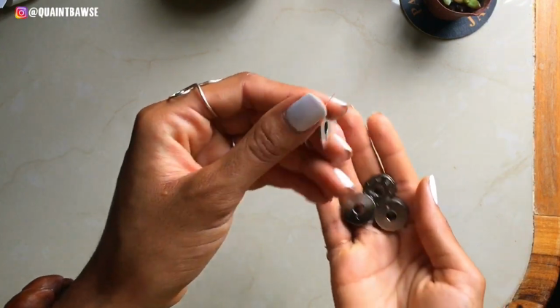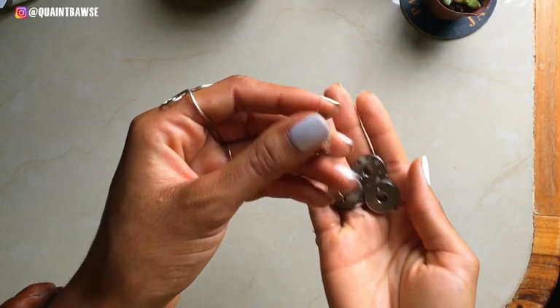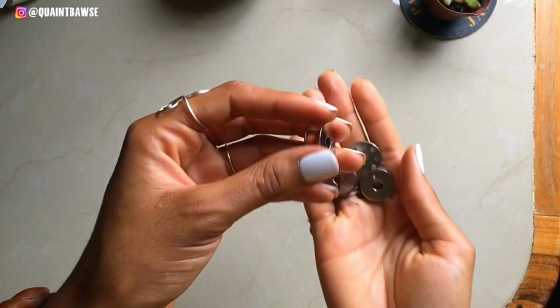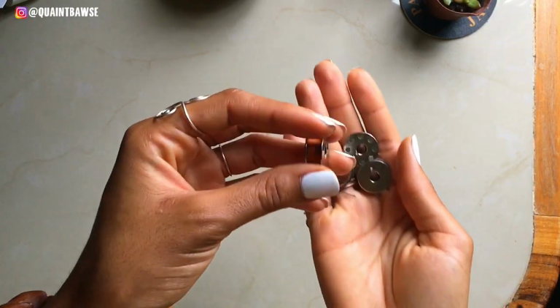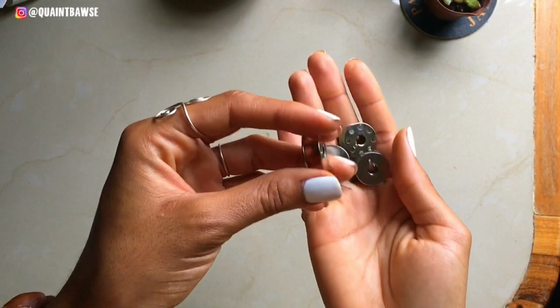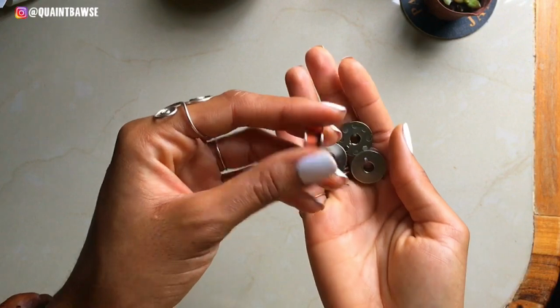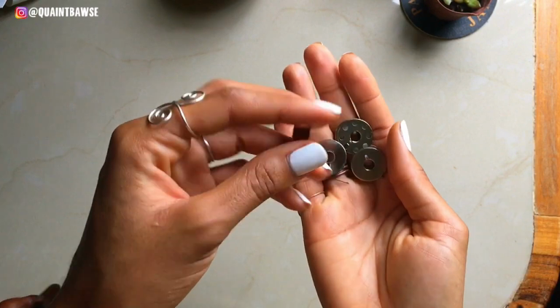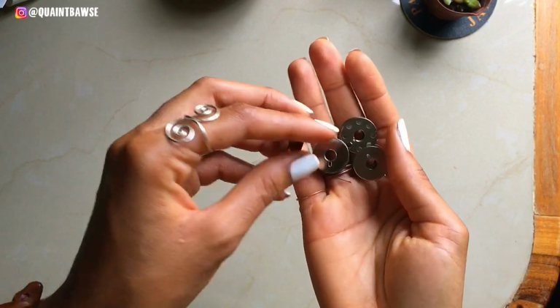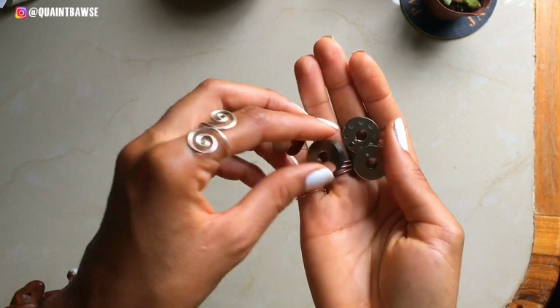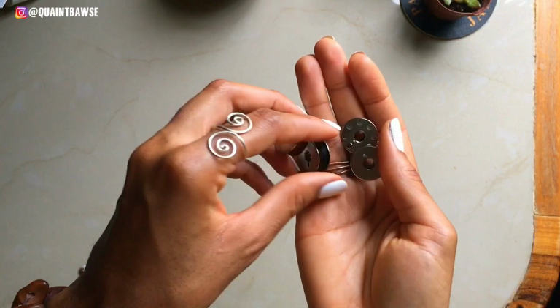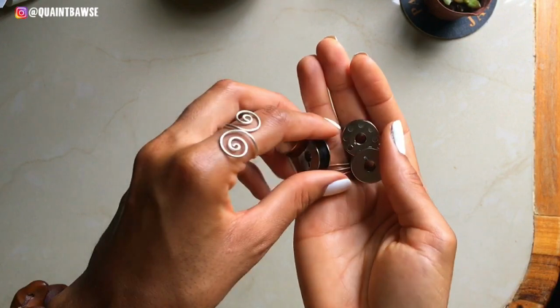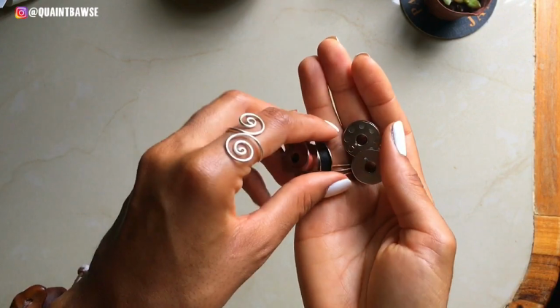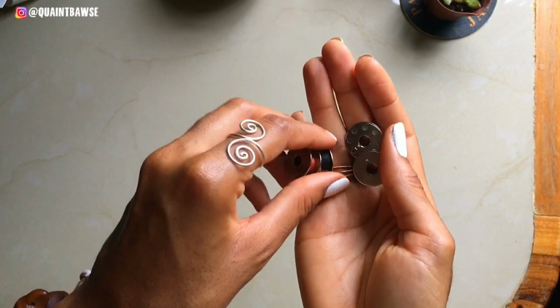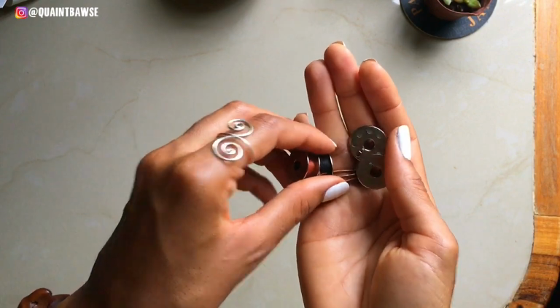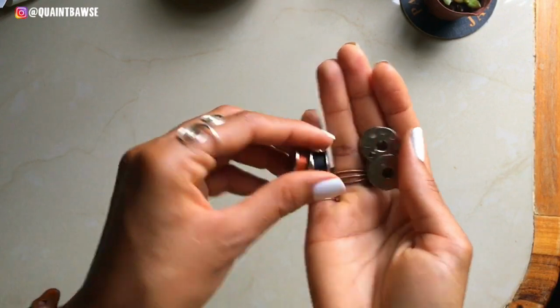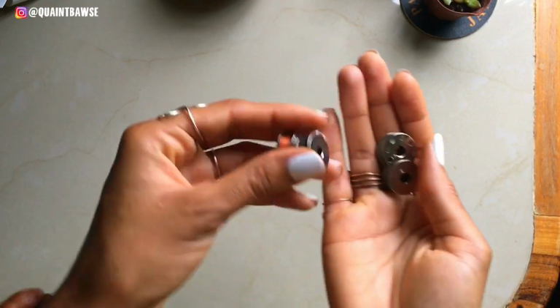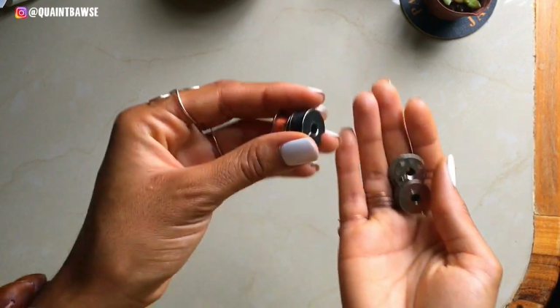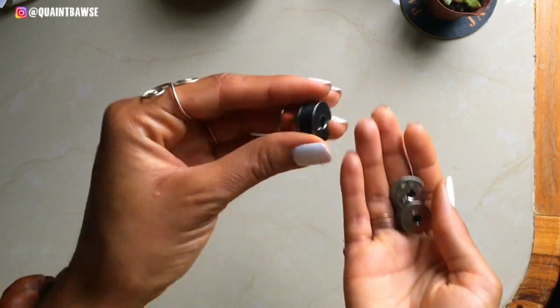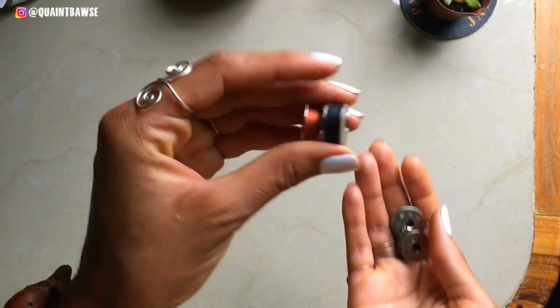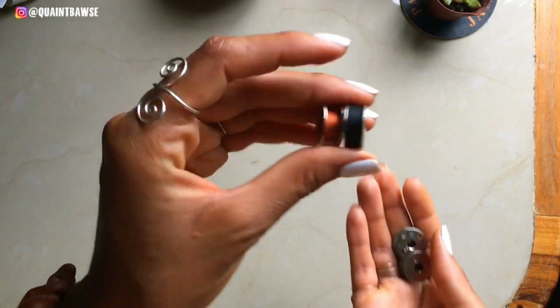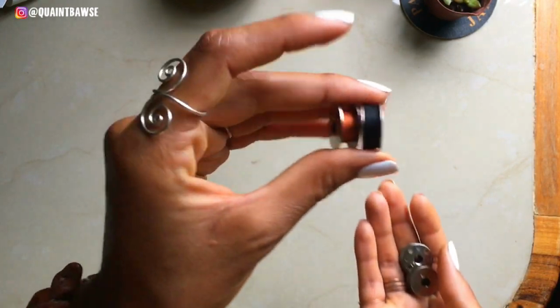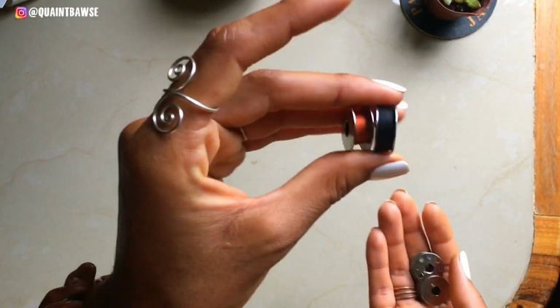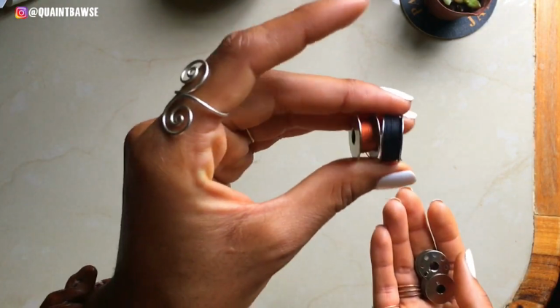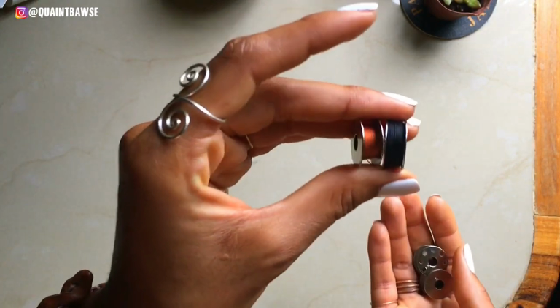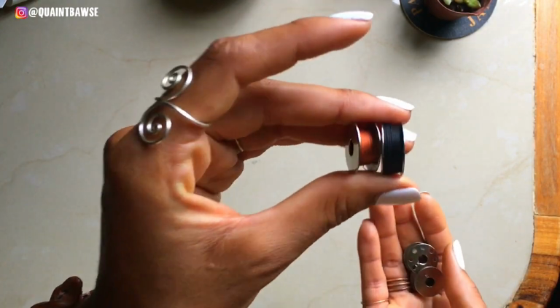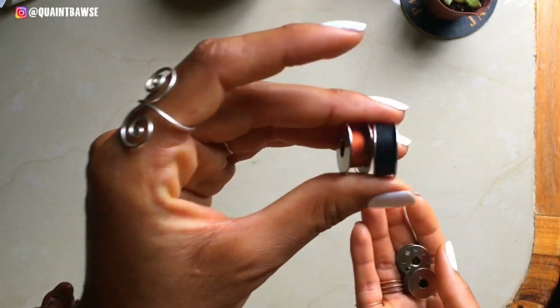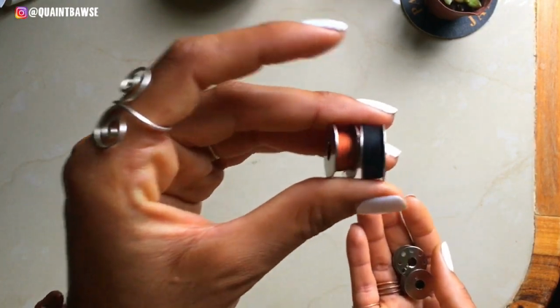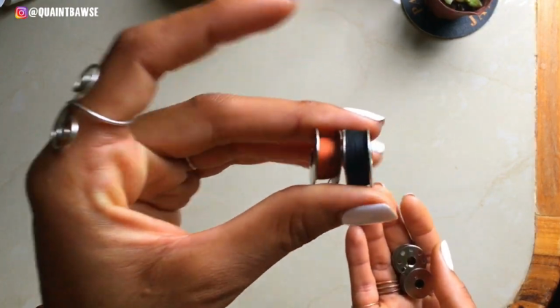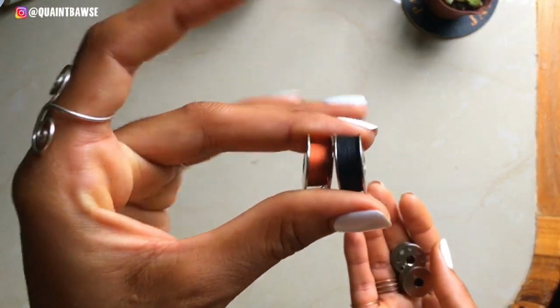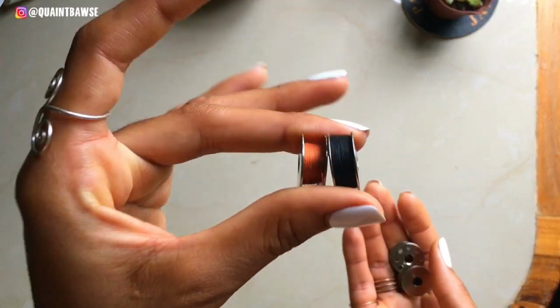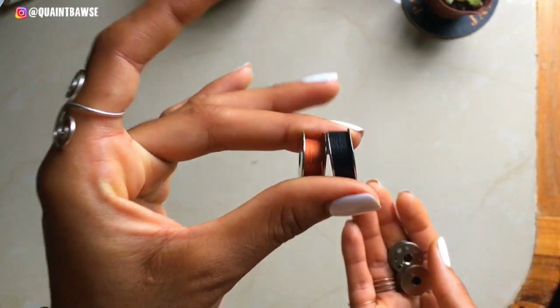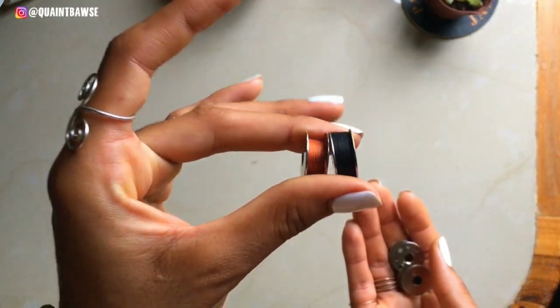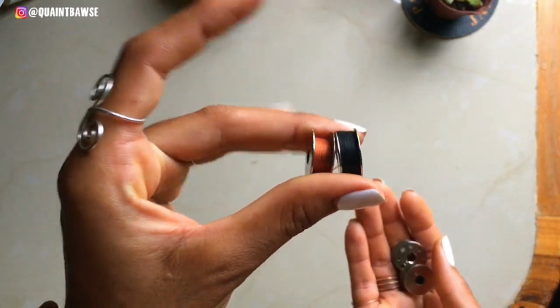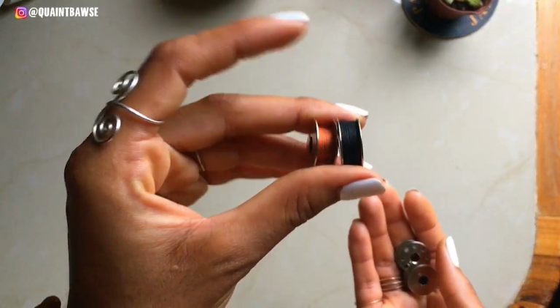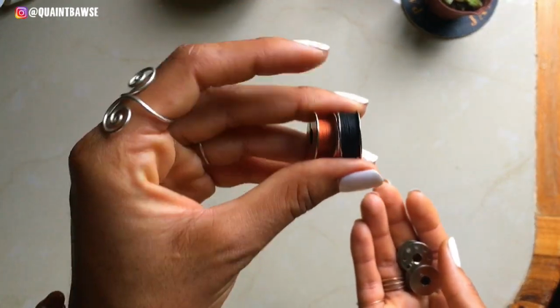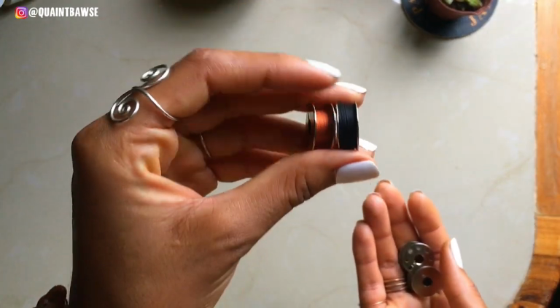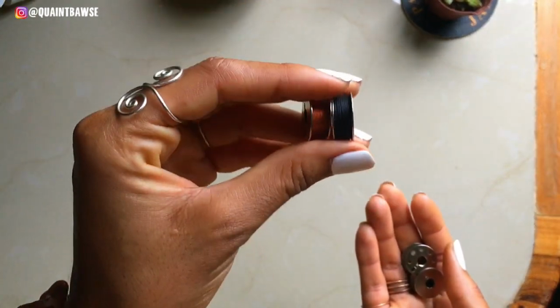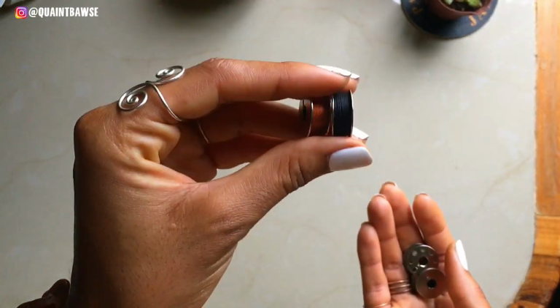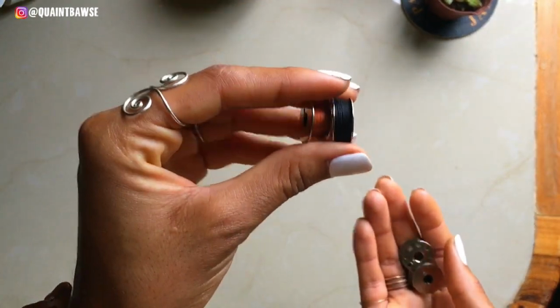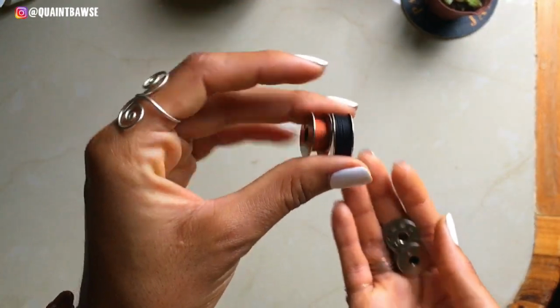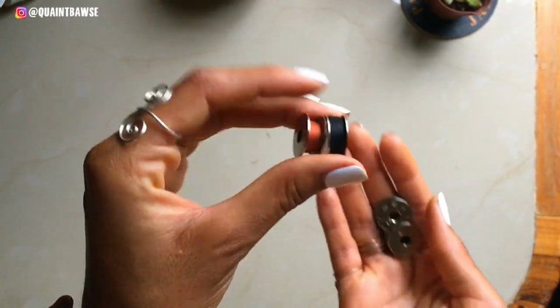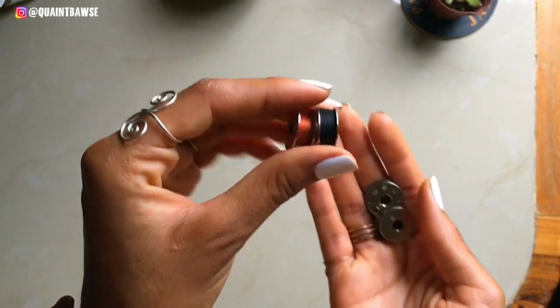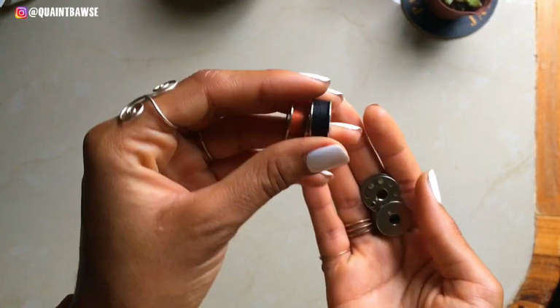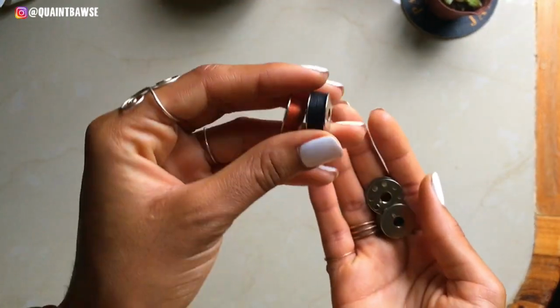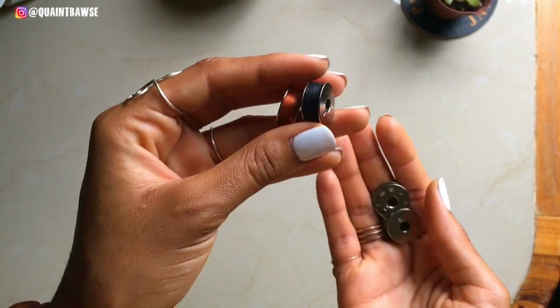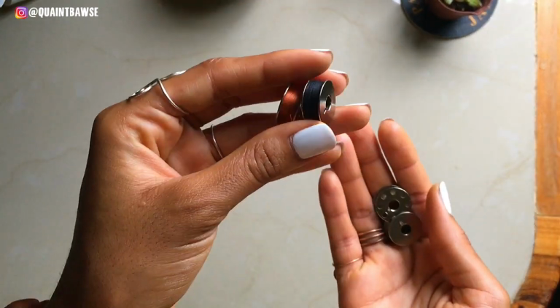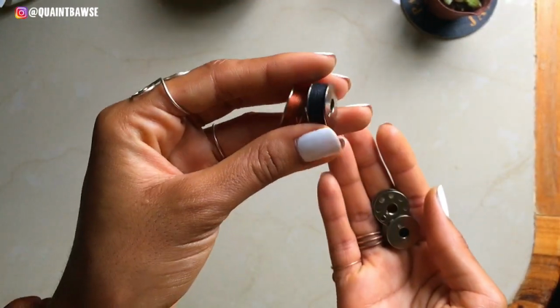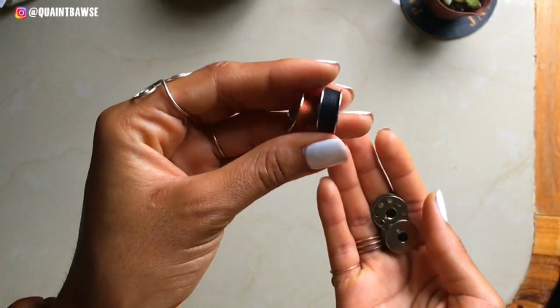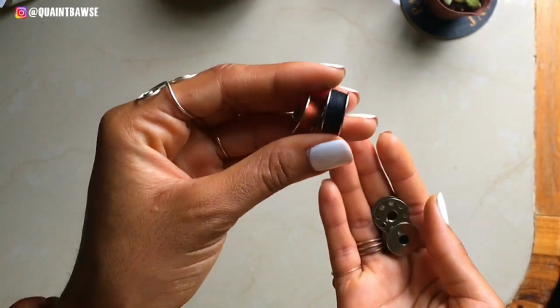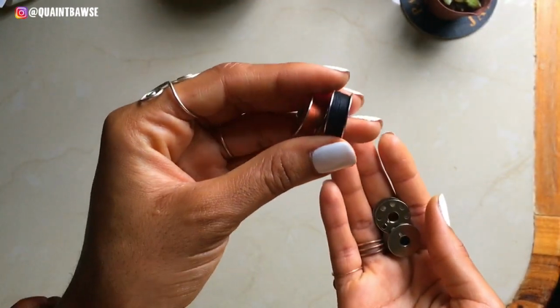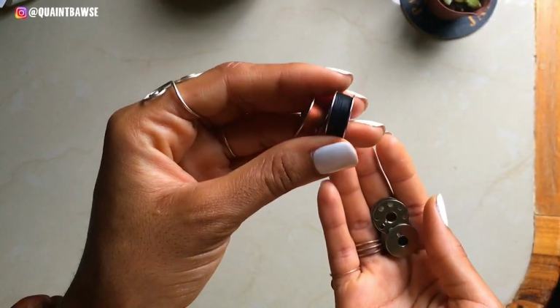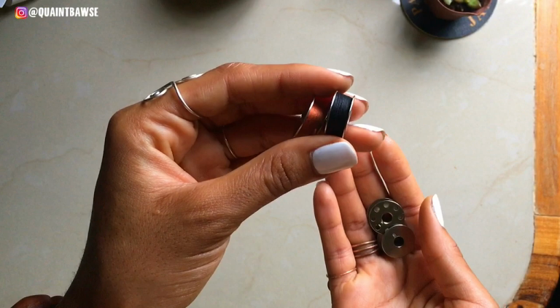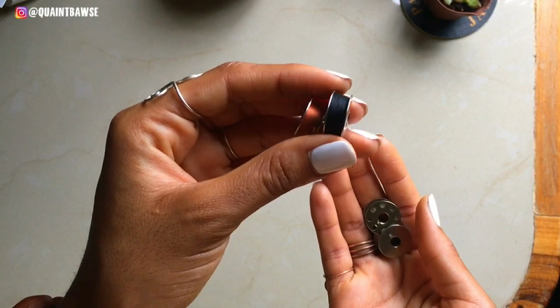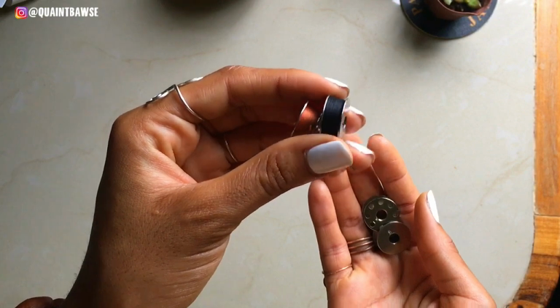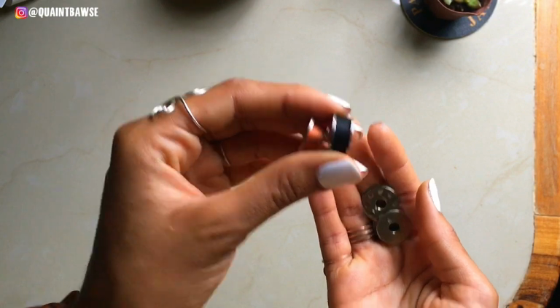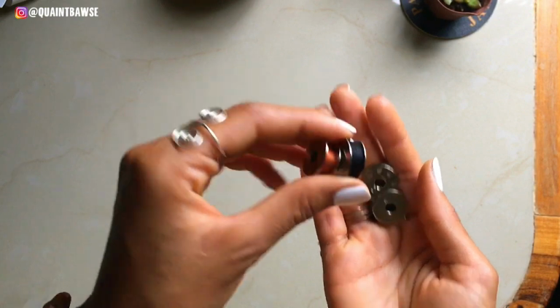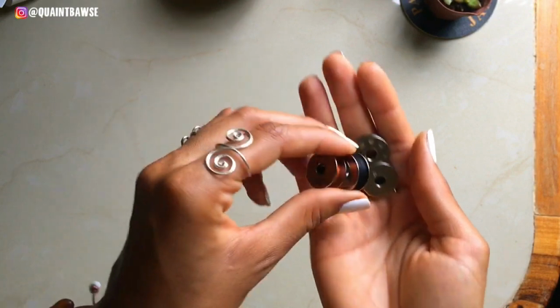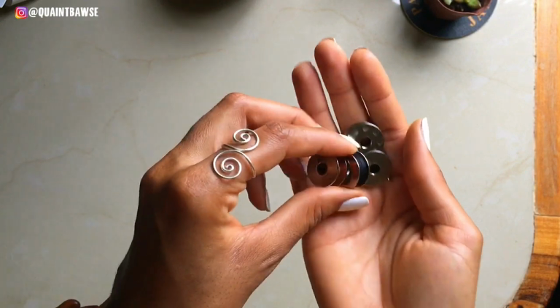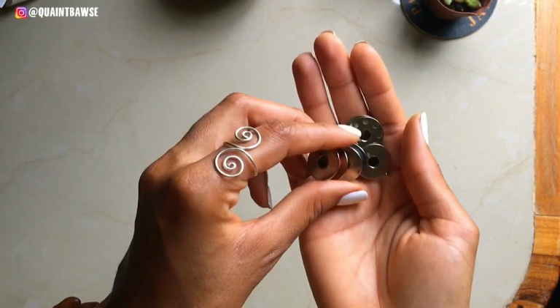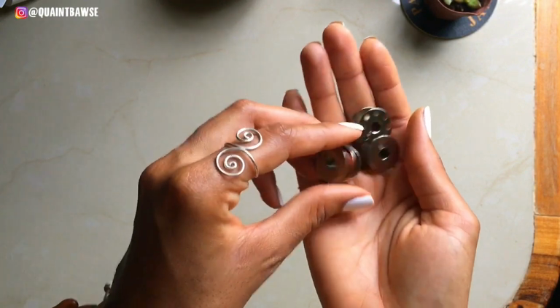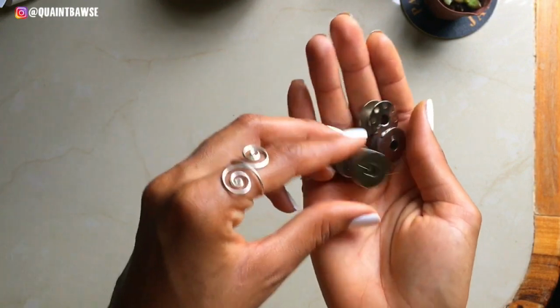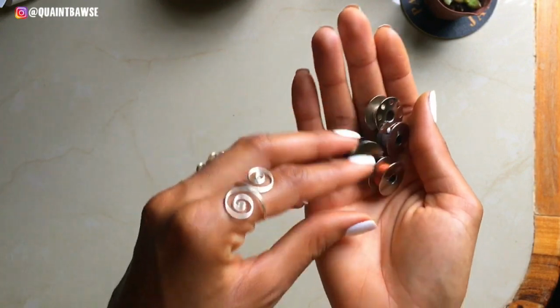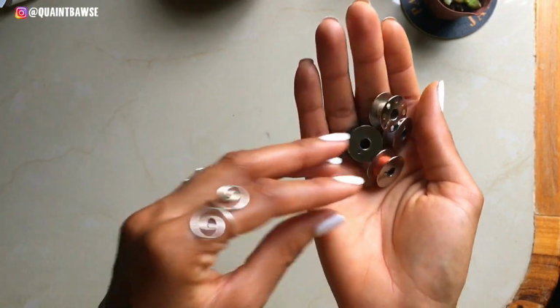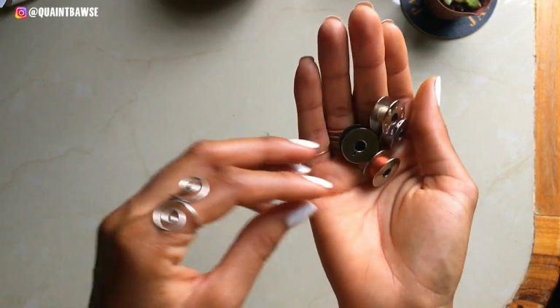You're gonna need extra bobbins. These usually come with your sewing machine, but I'm just saying get extra bobbins because you will need them when you need to roll up different colors of thread.